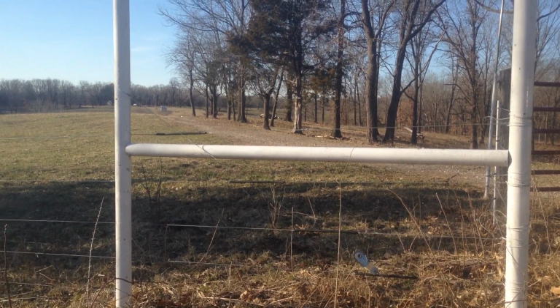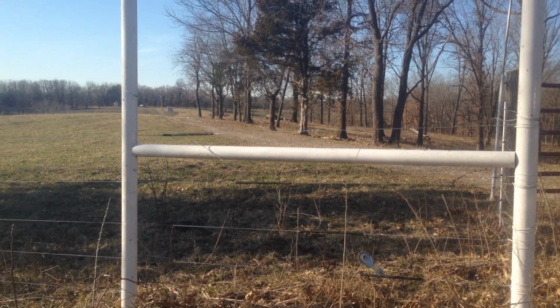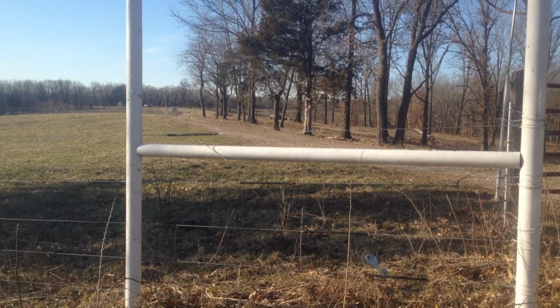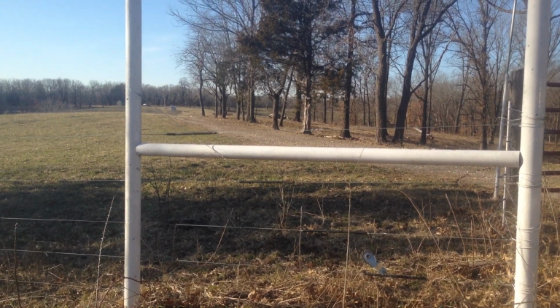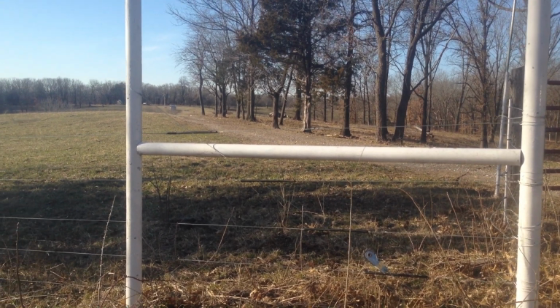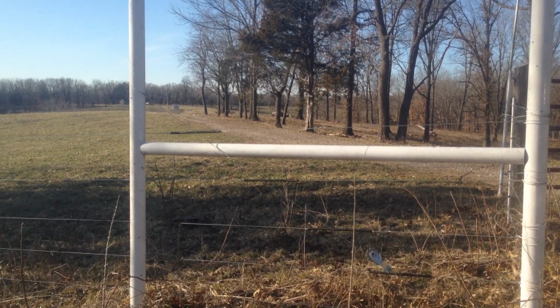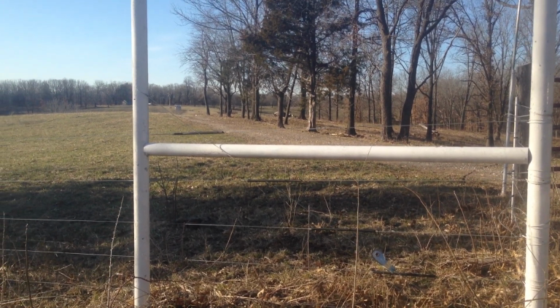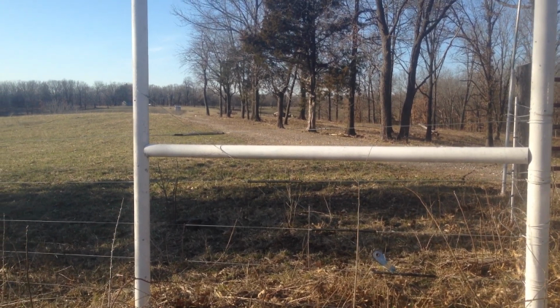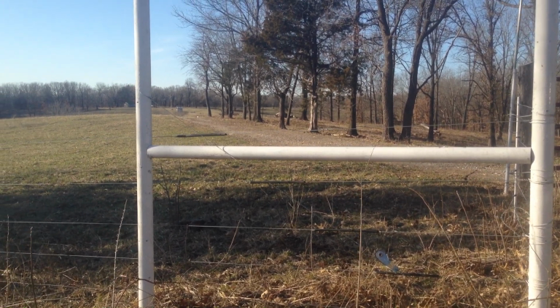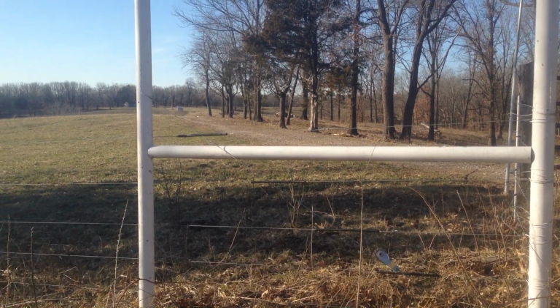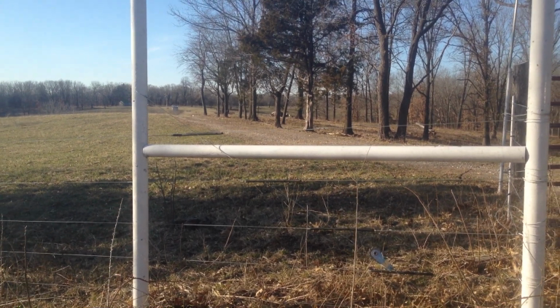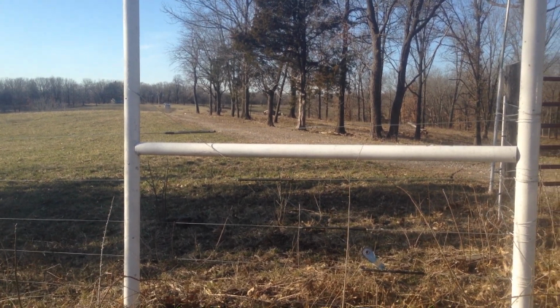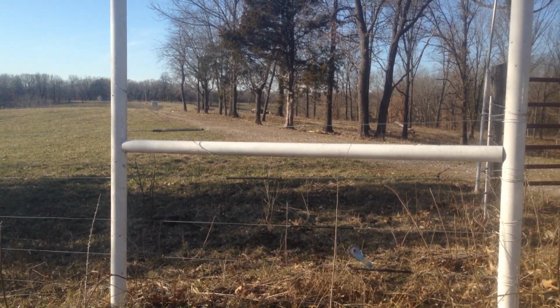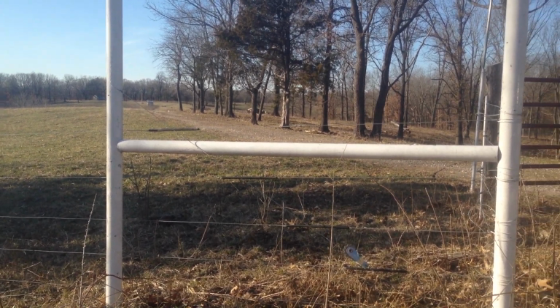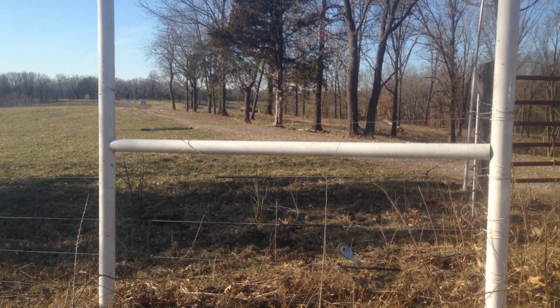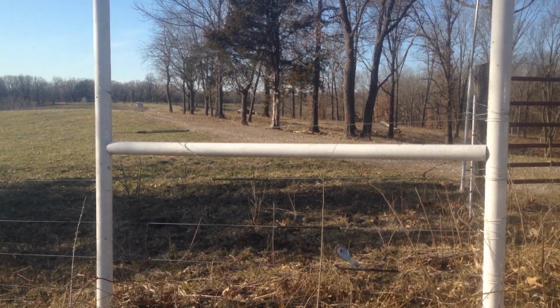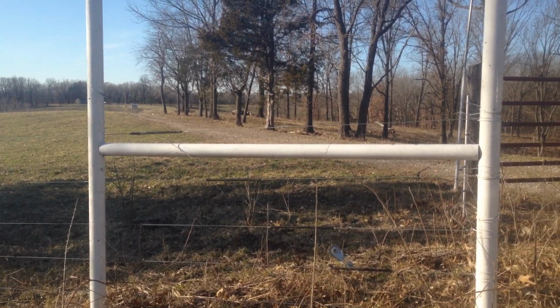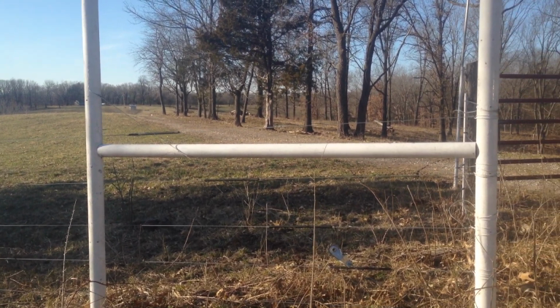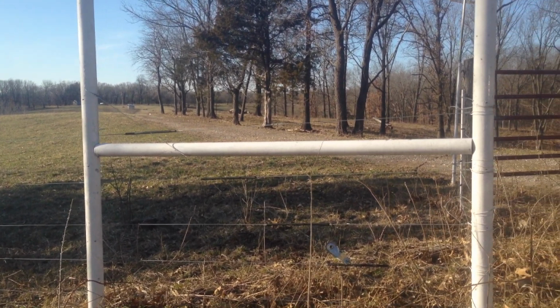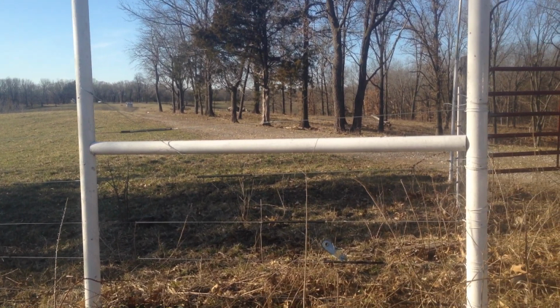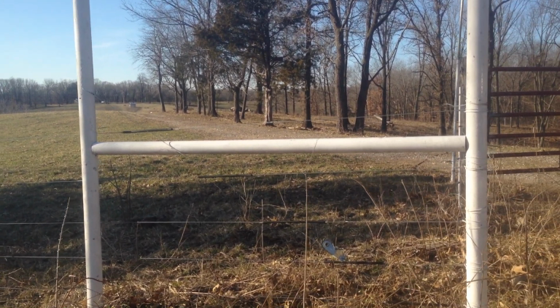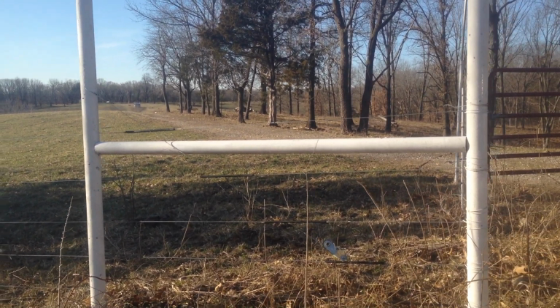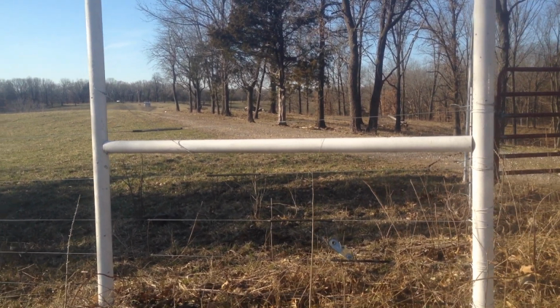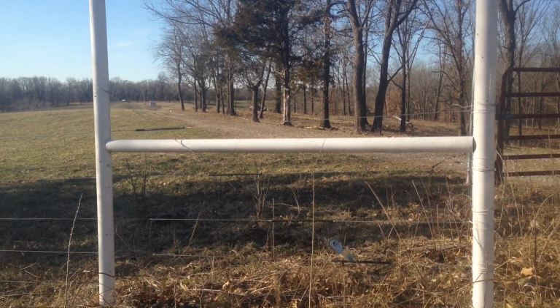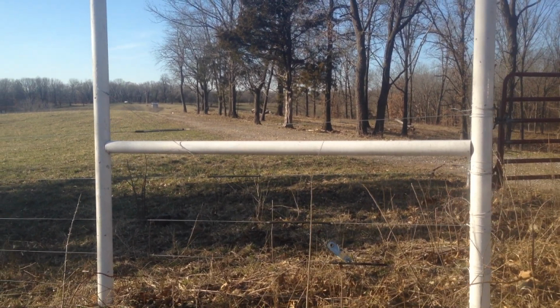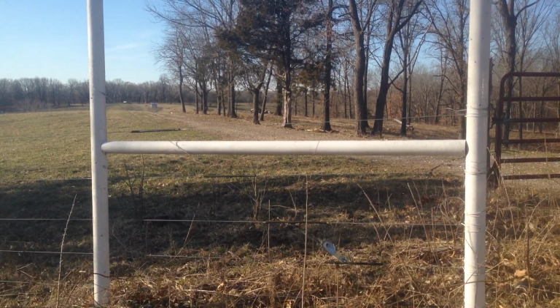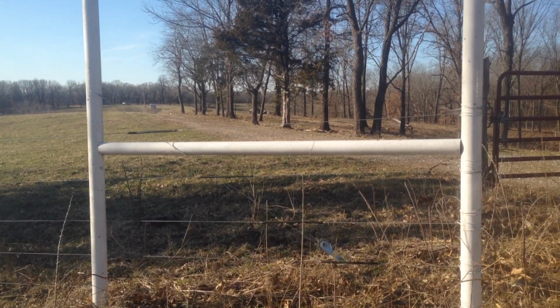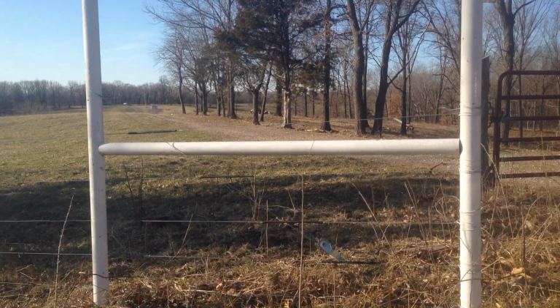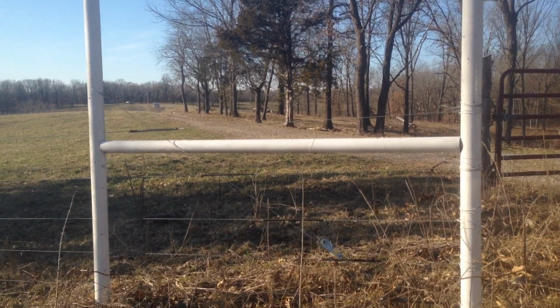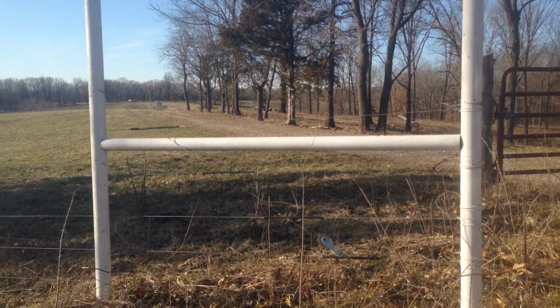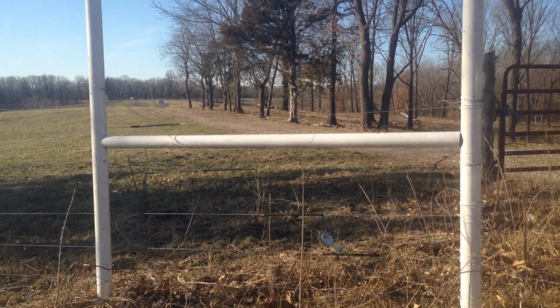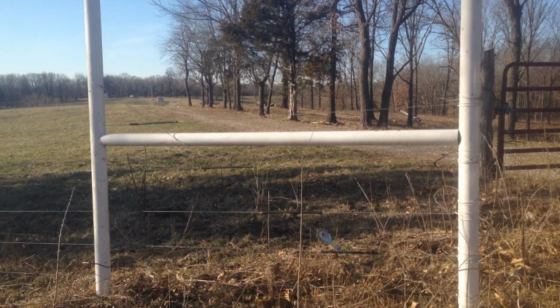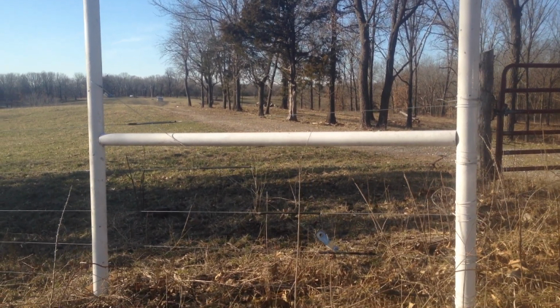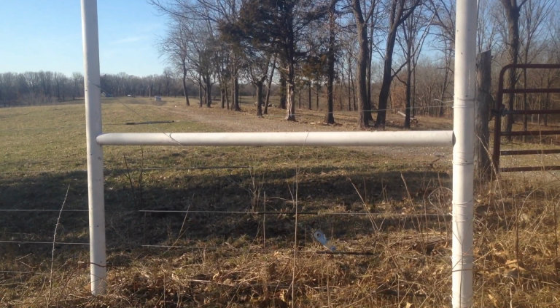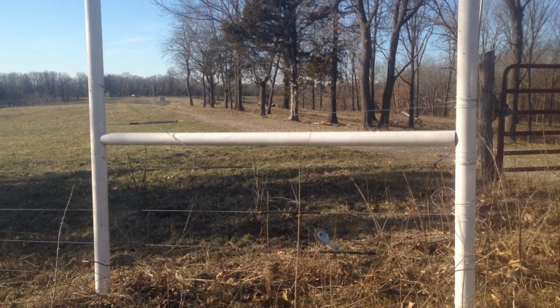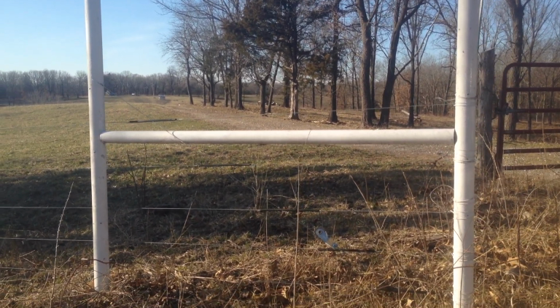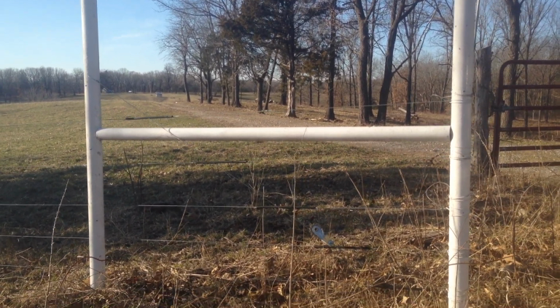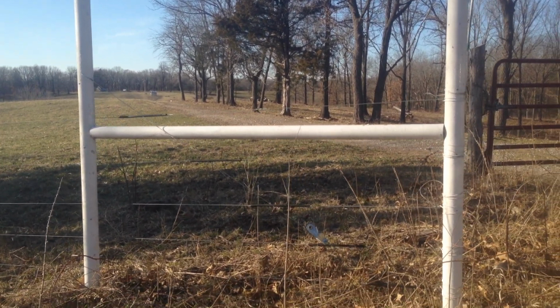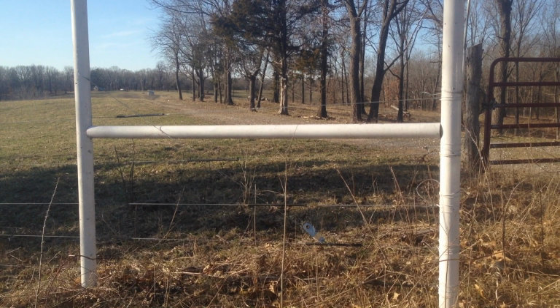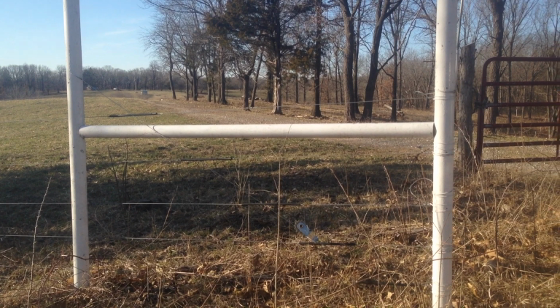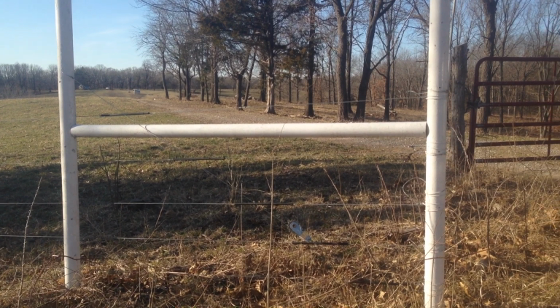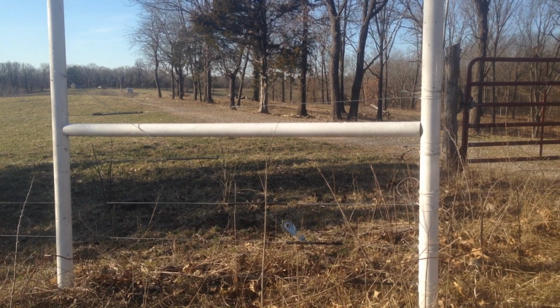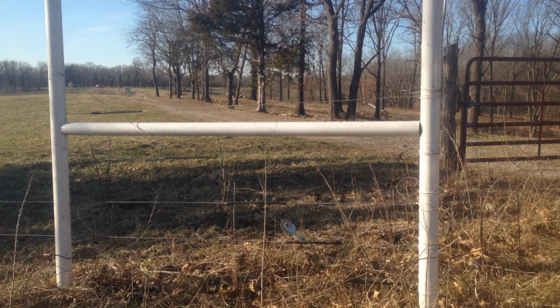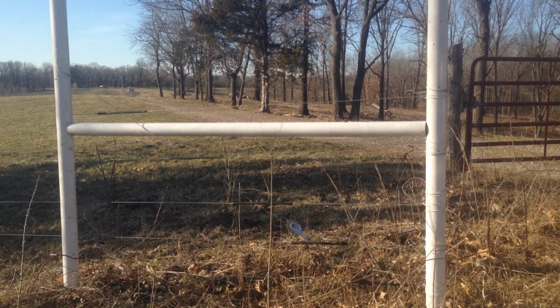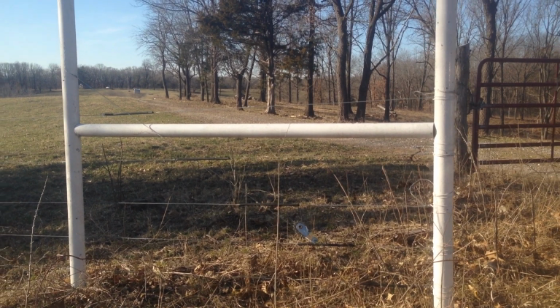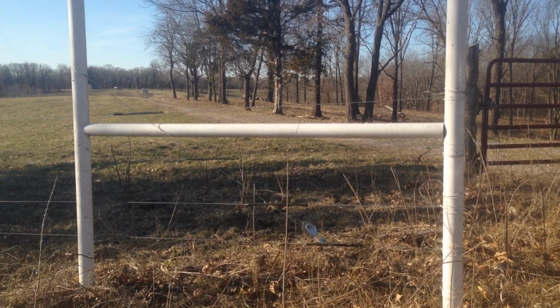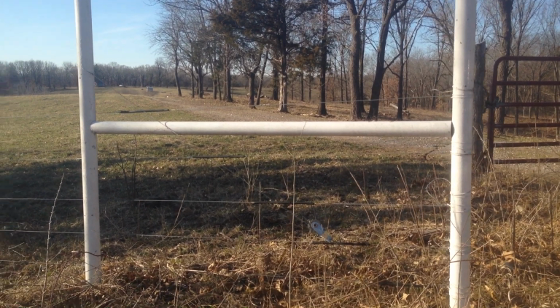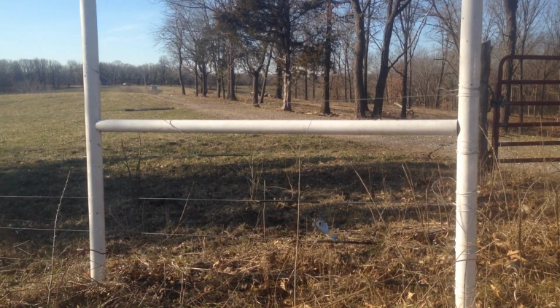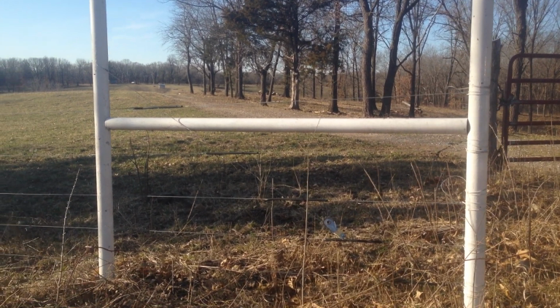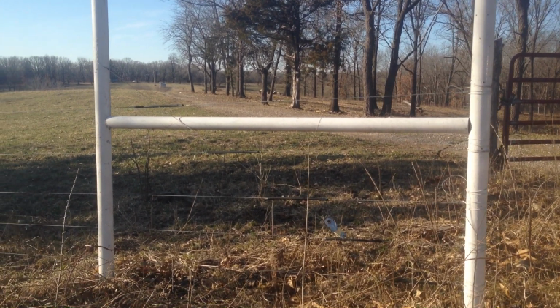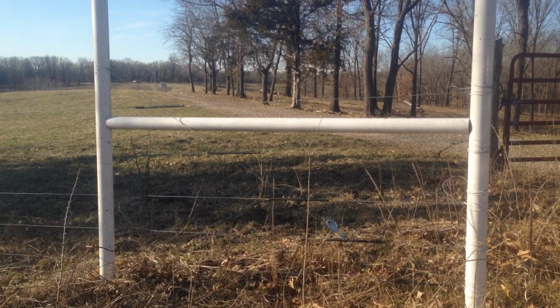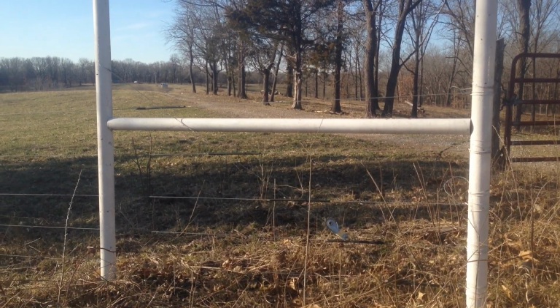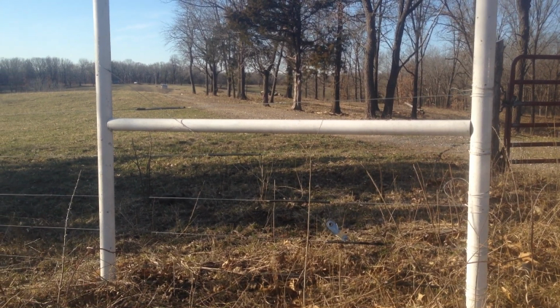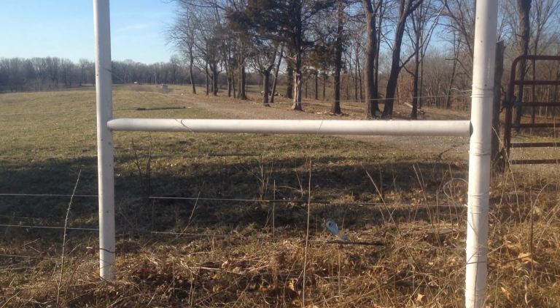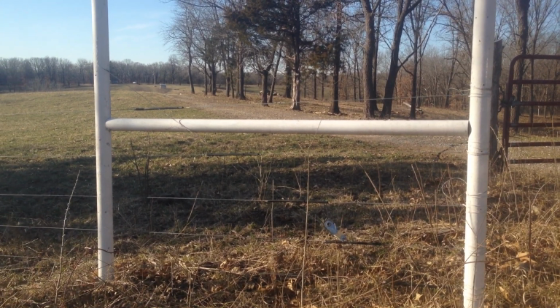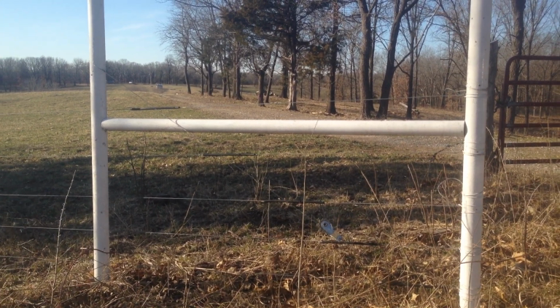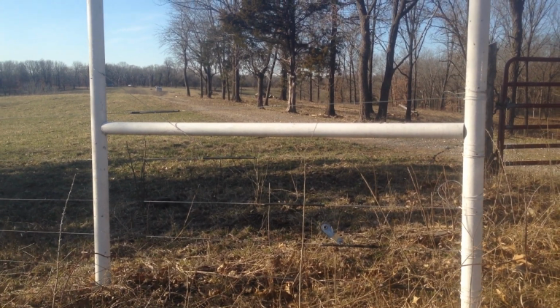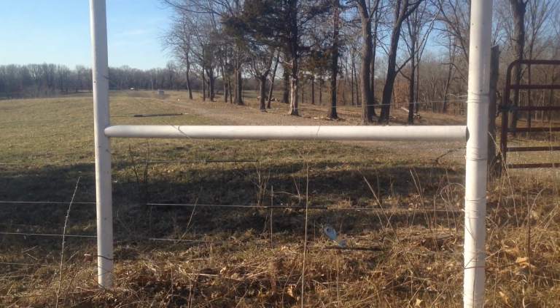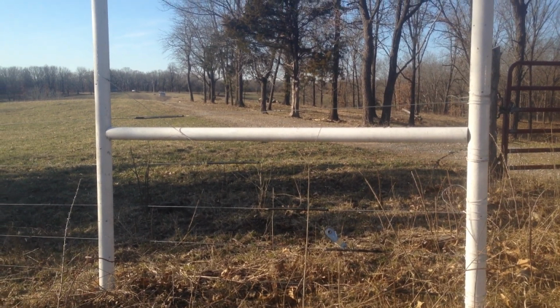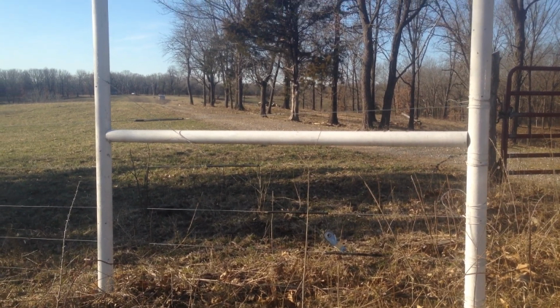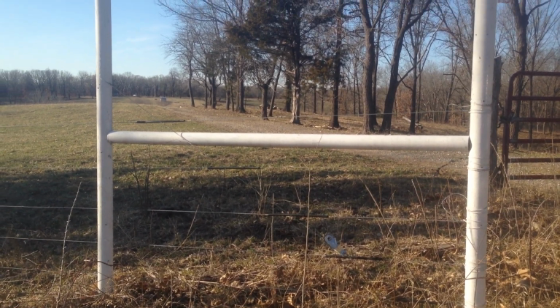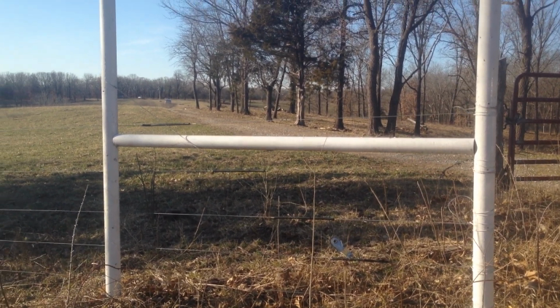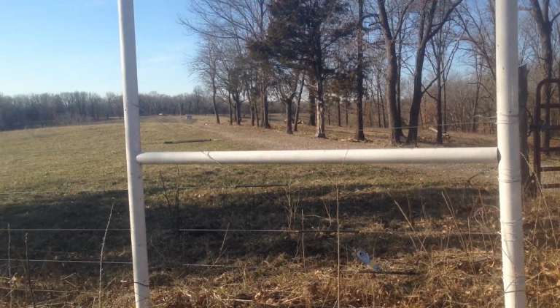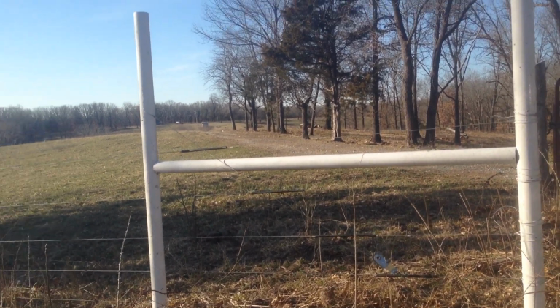Good day folks. This is Greg Judy at Green Pastures Farm. Today I'm actually going to explain how we do our H braces.